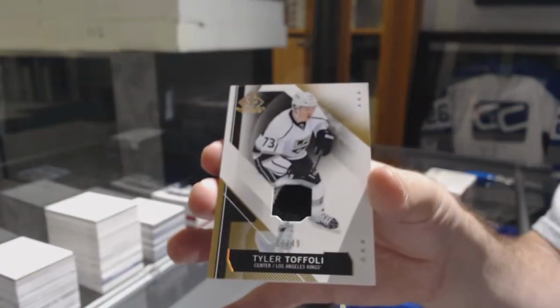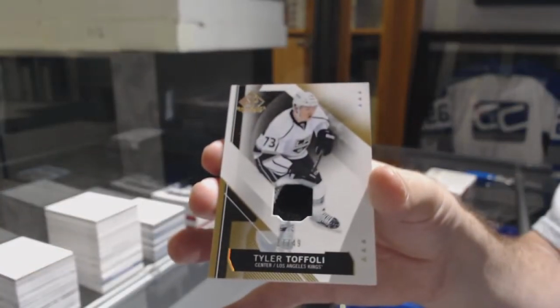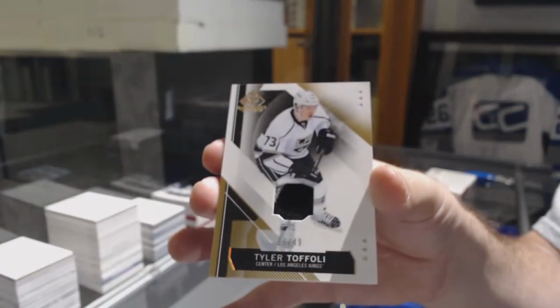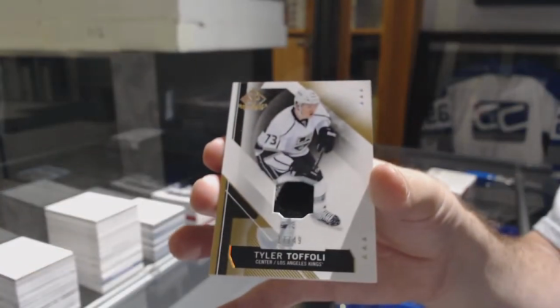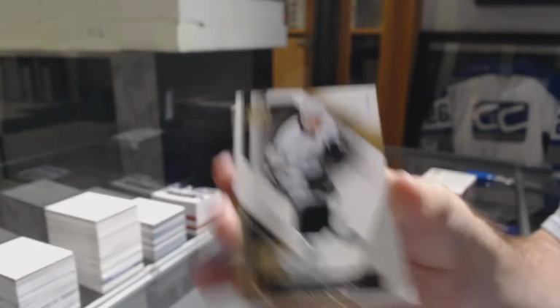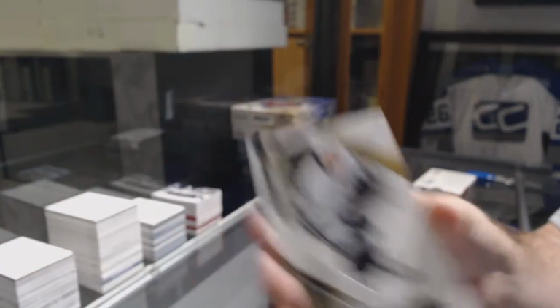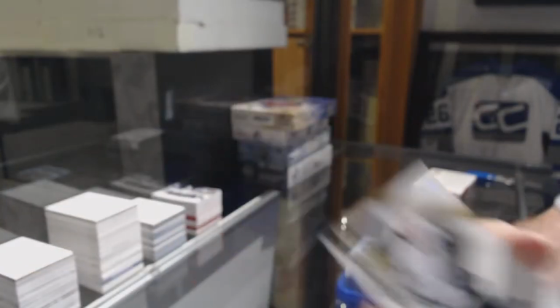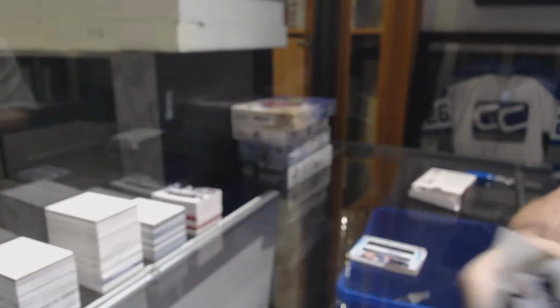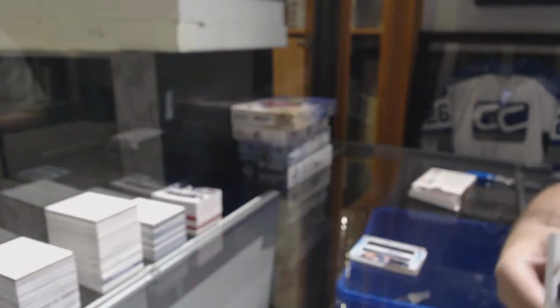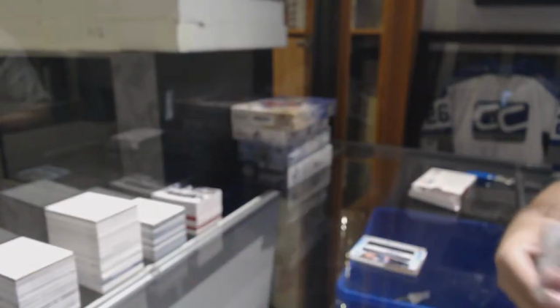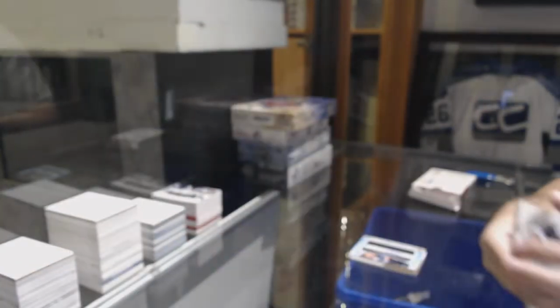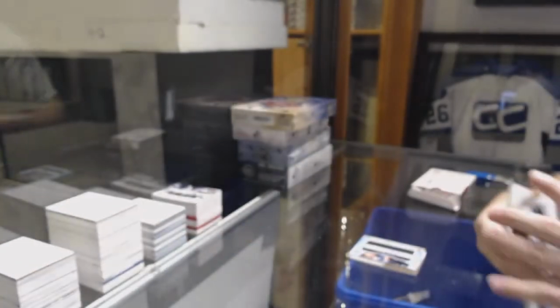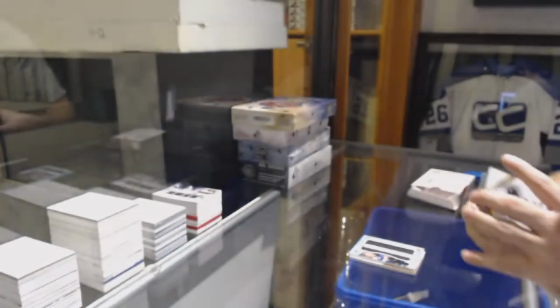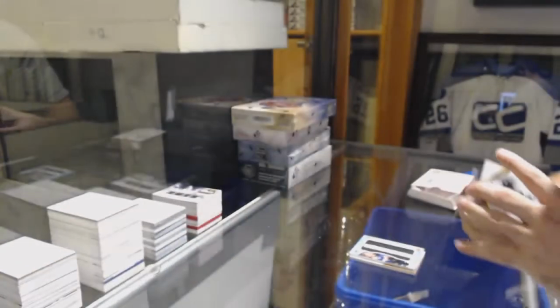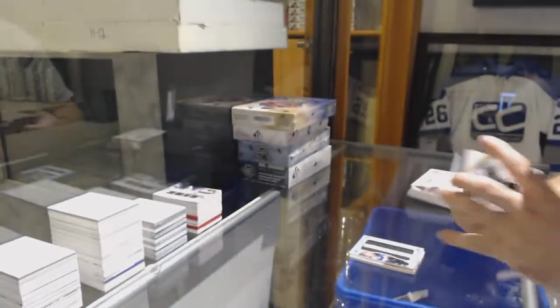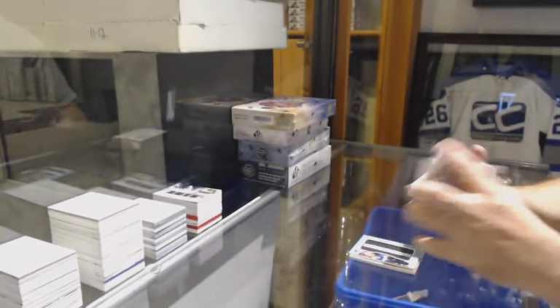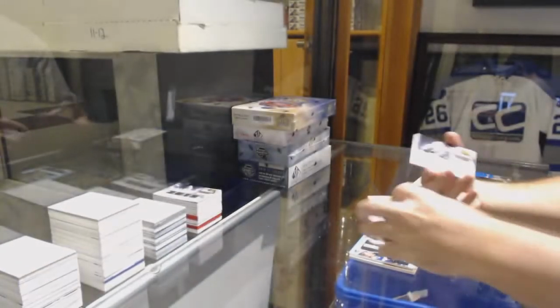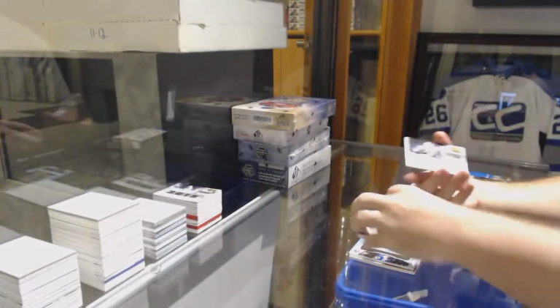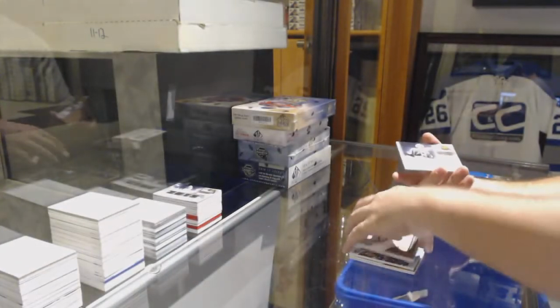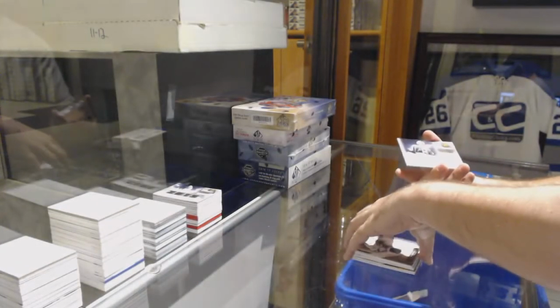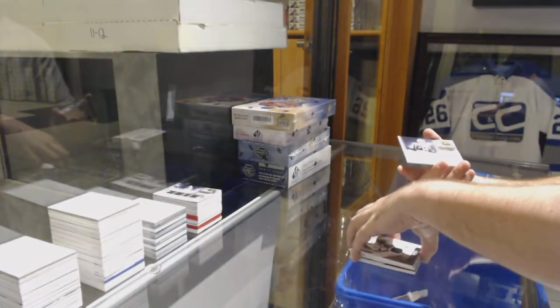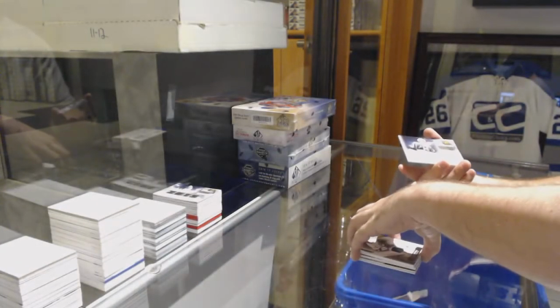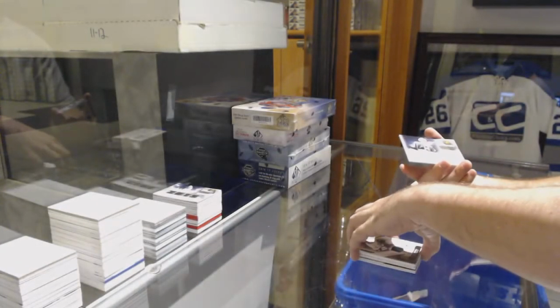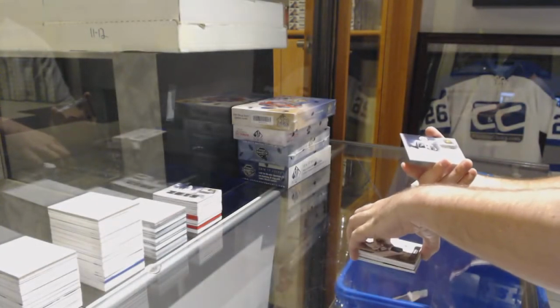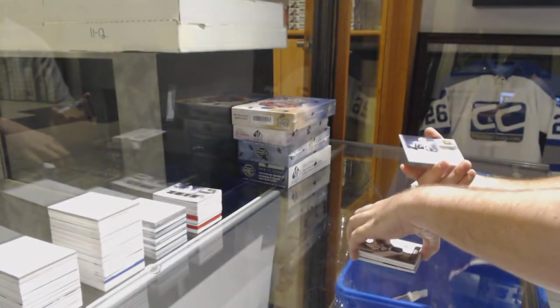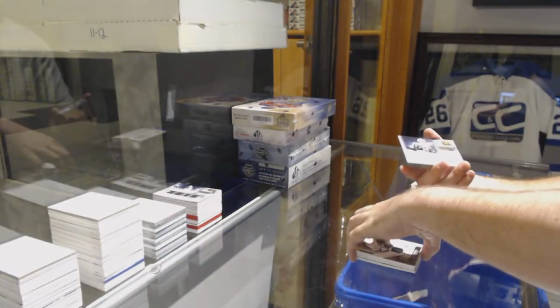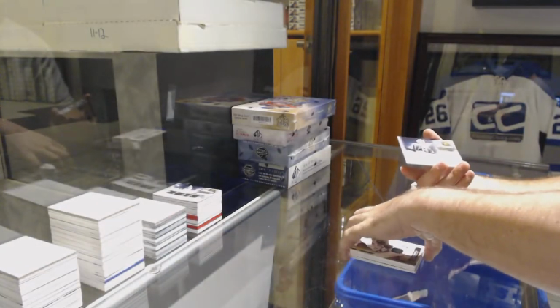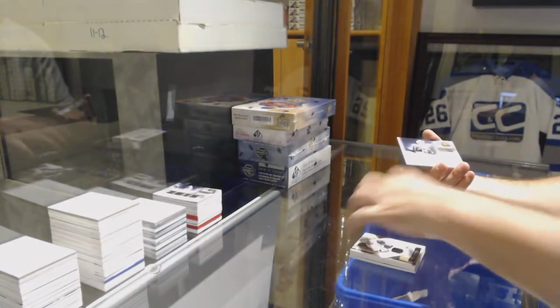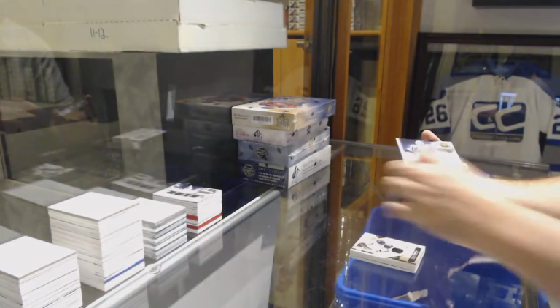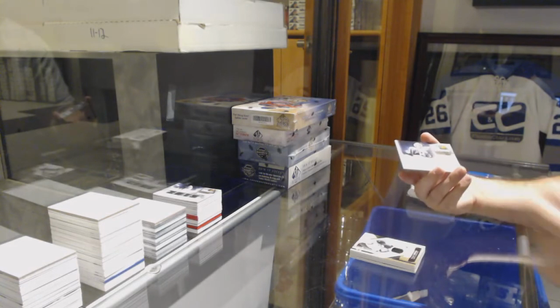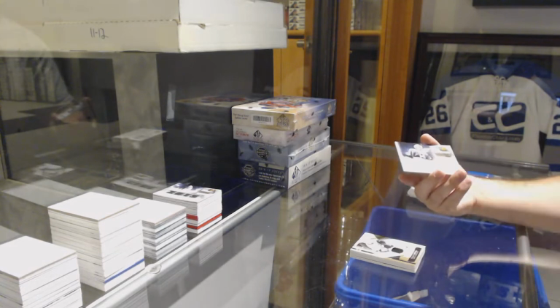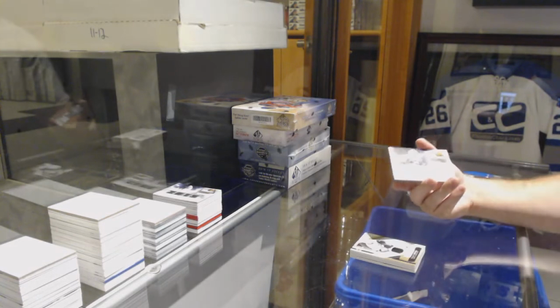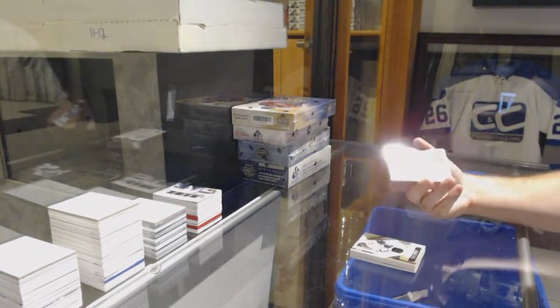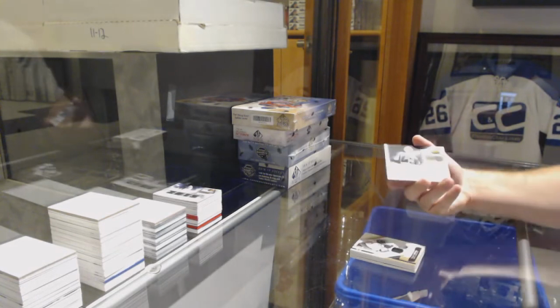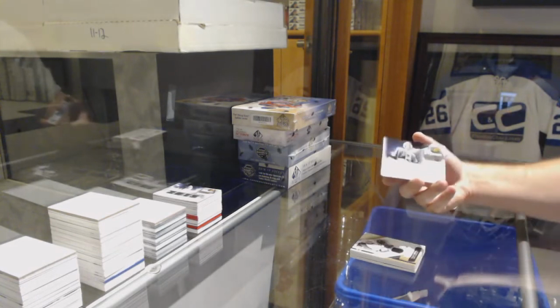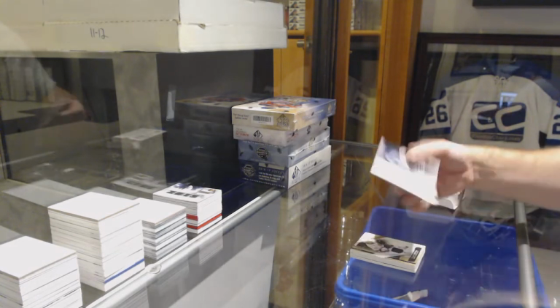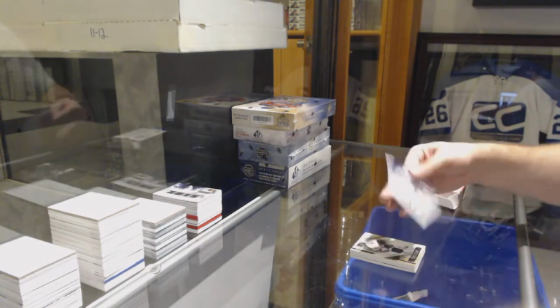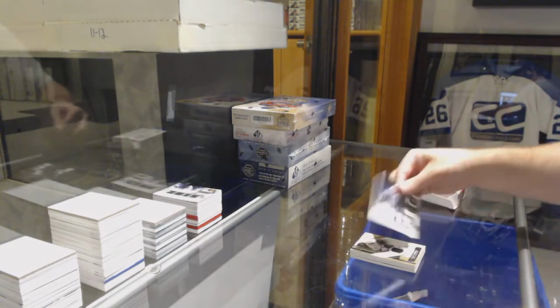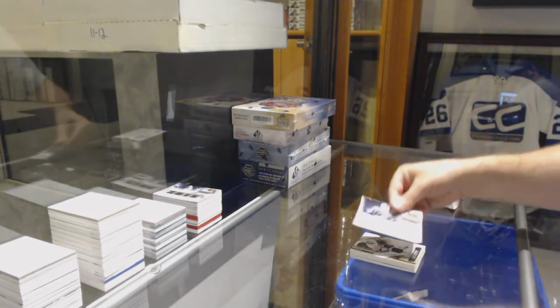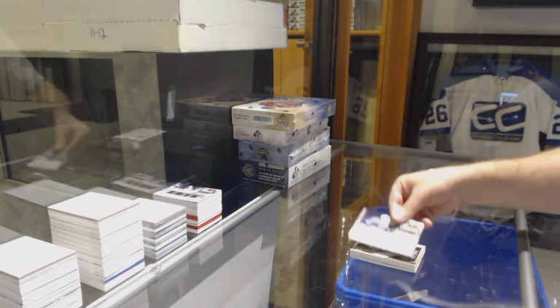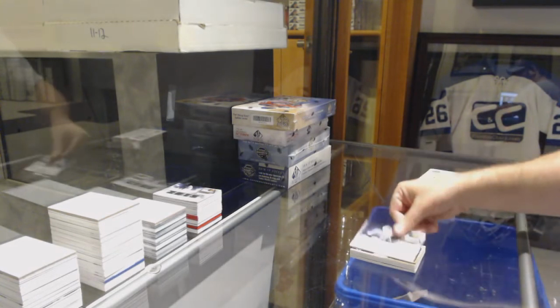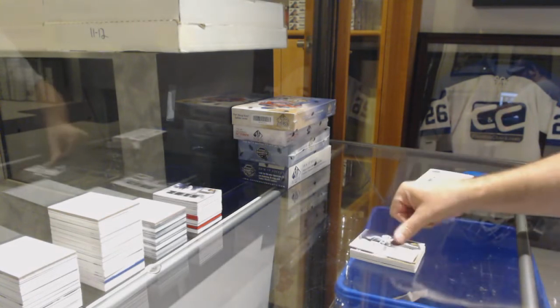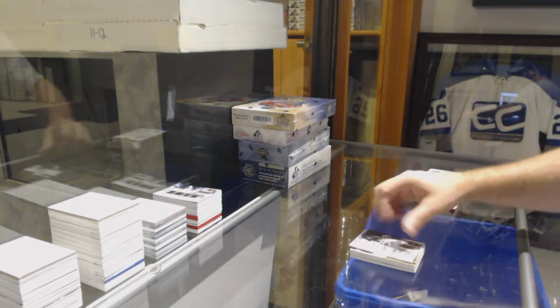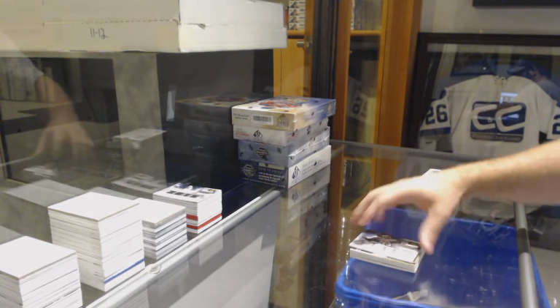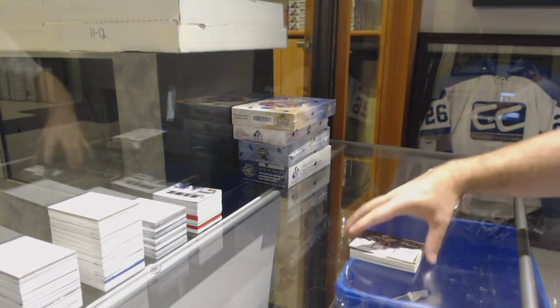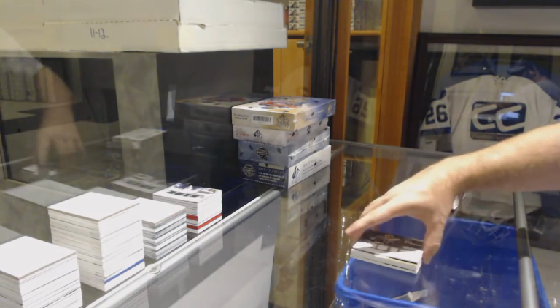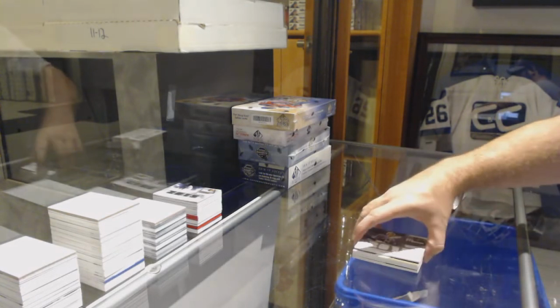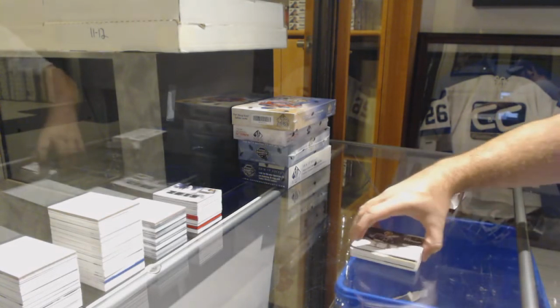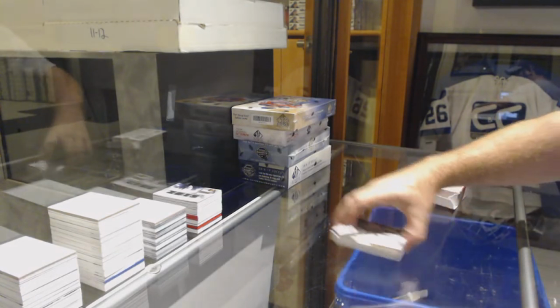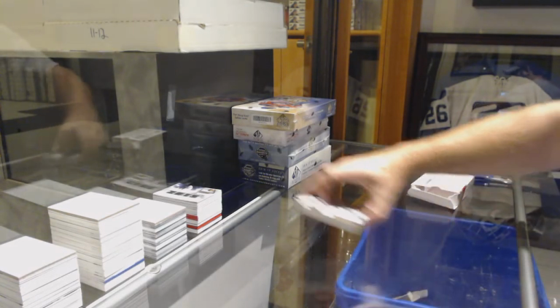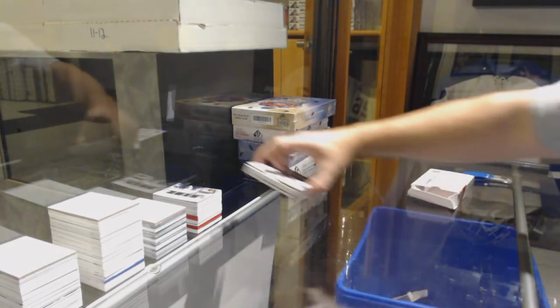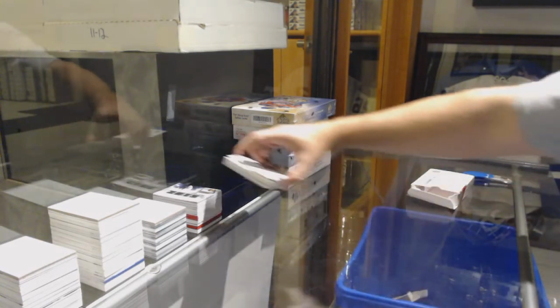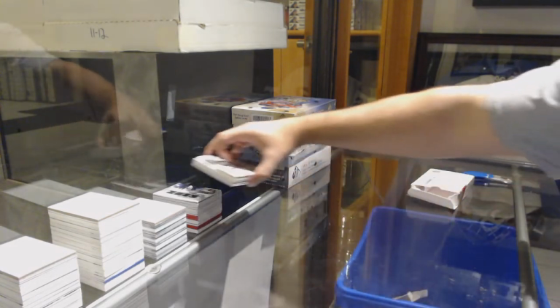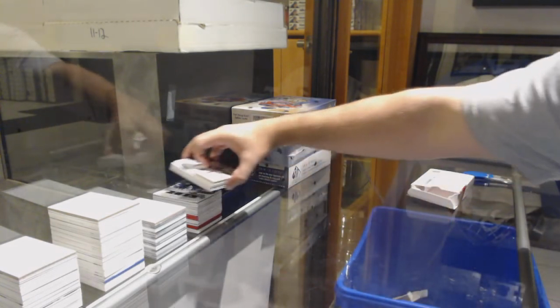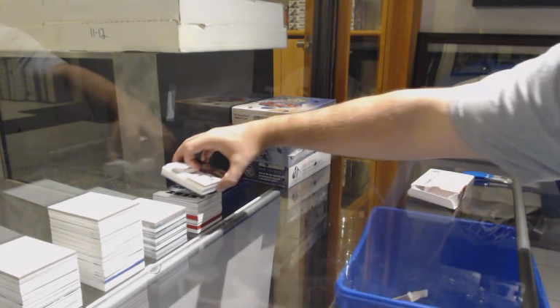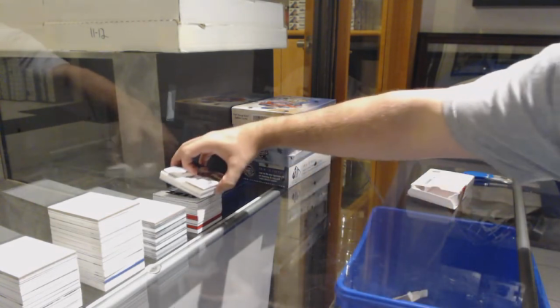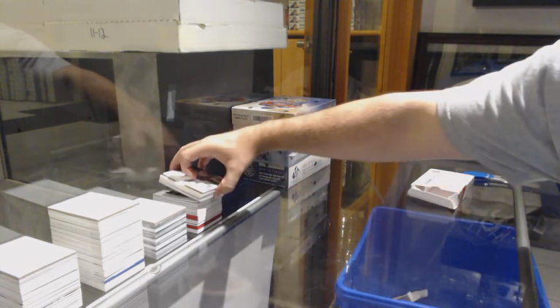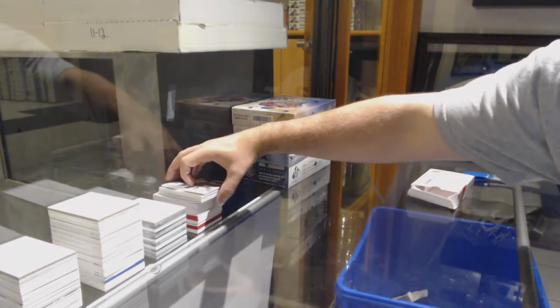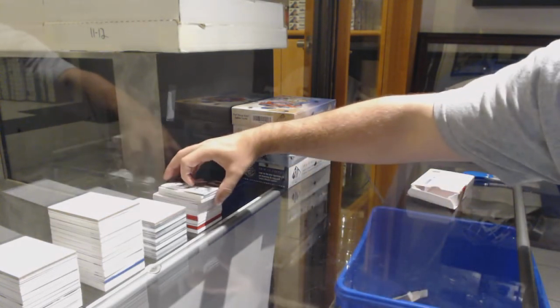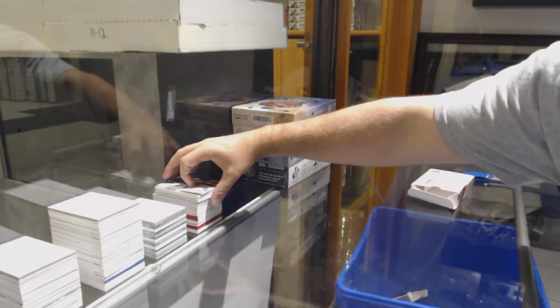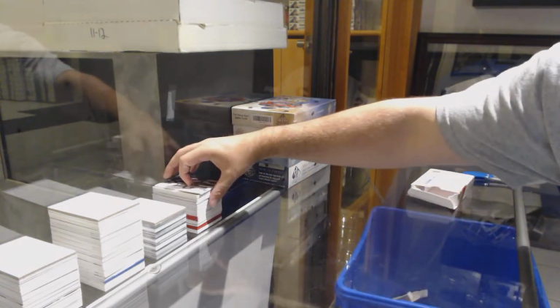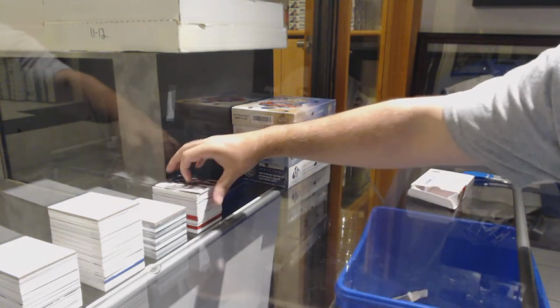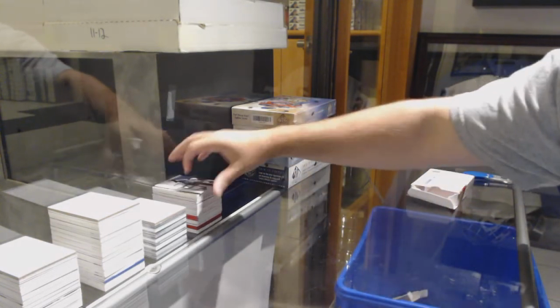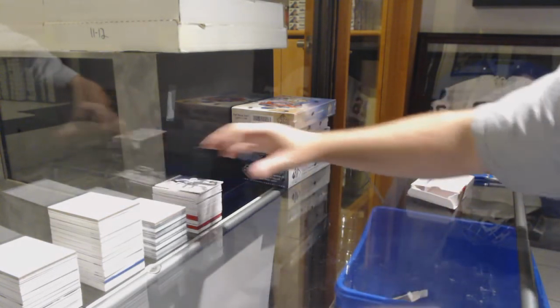And for the L.A. Kings, the 125, Drew Doughty Skills jersey. There she goes.